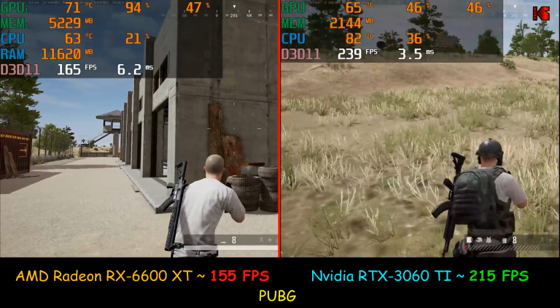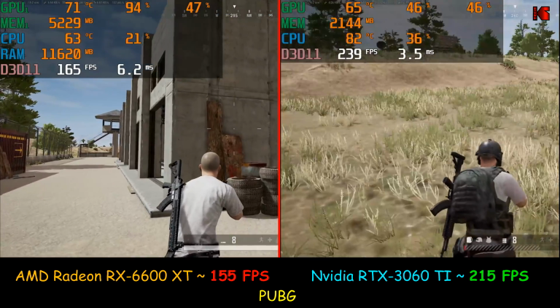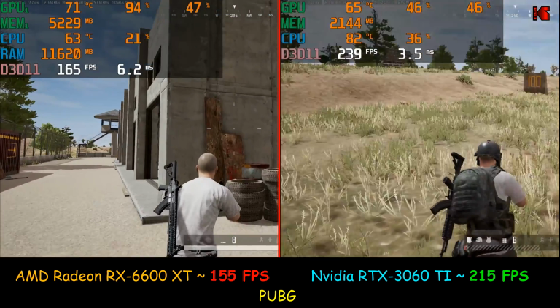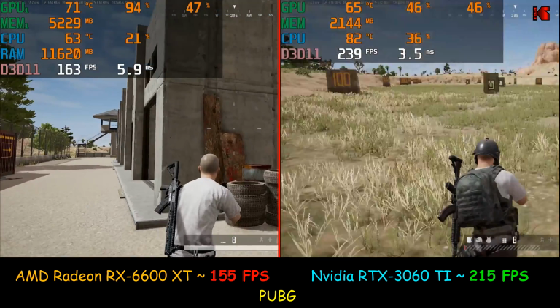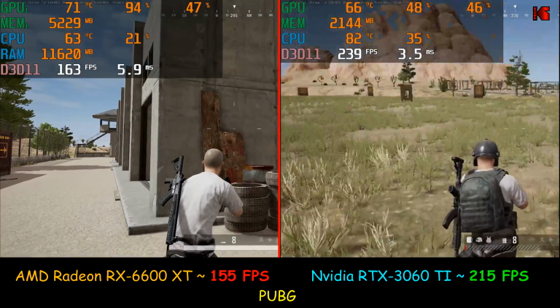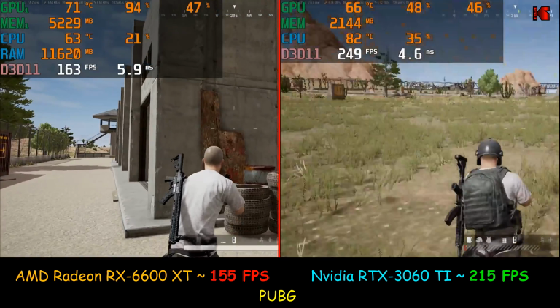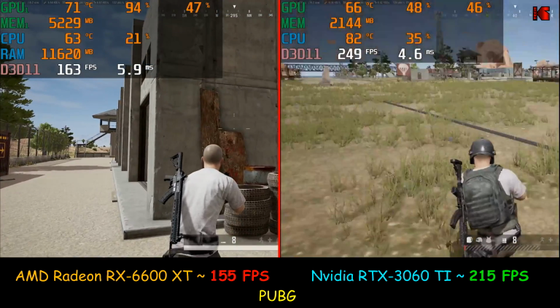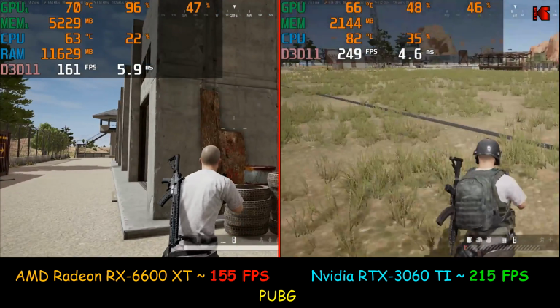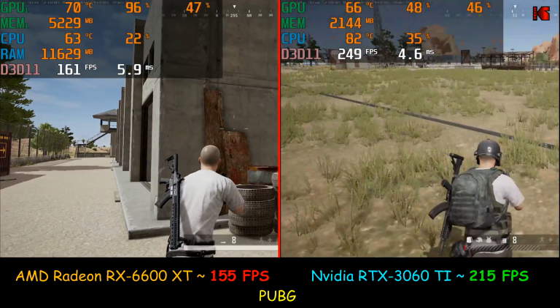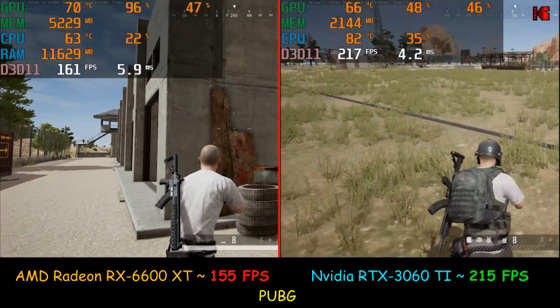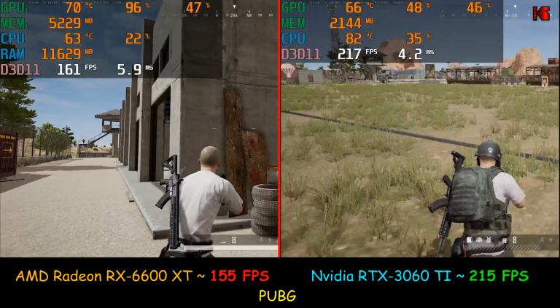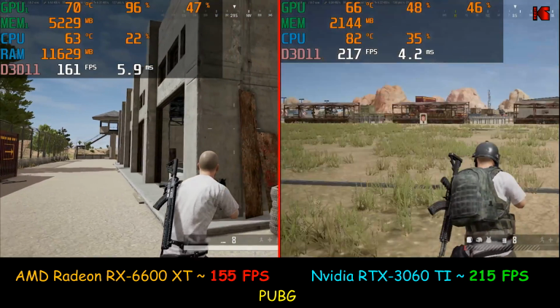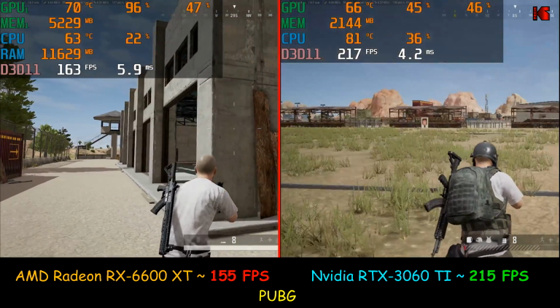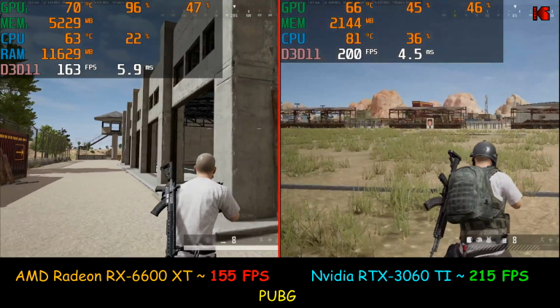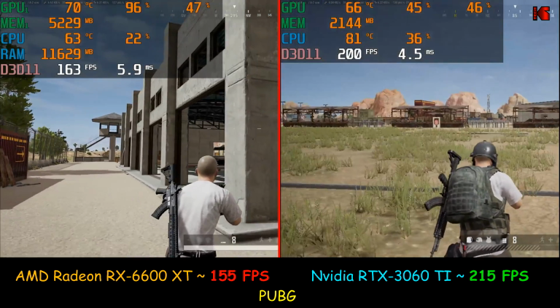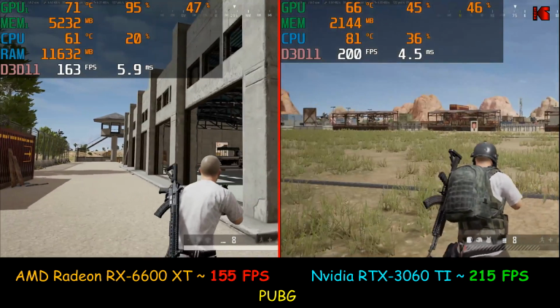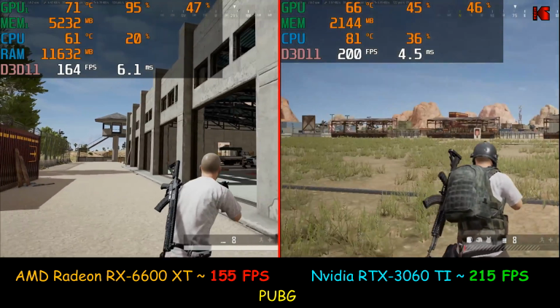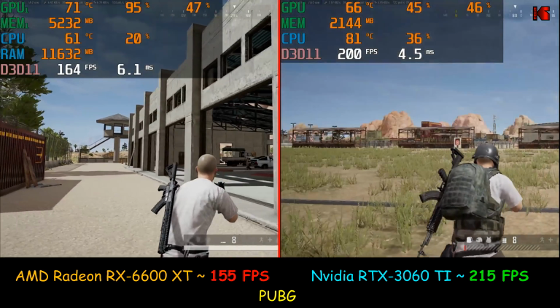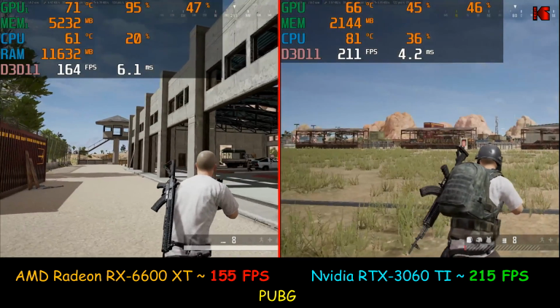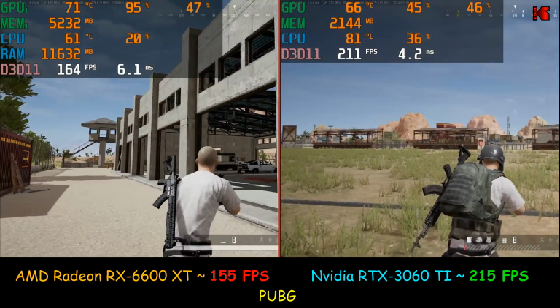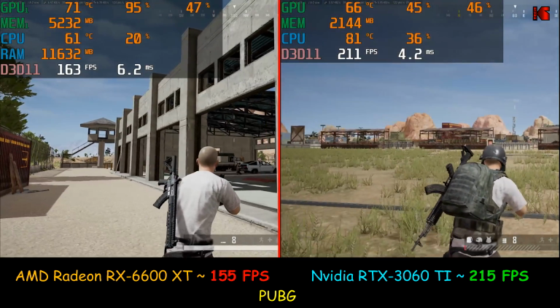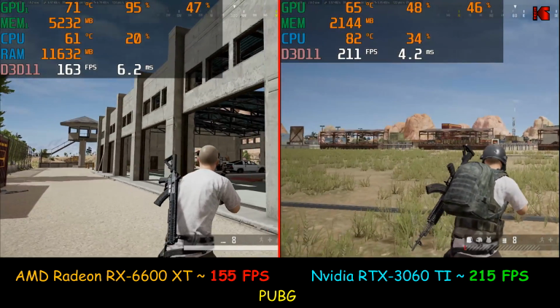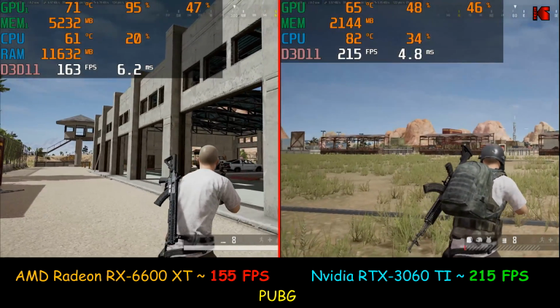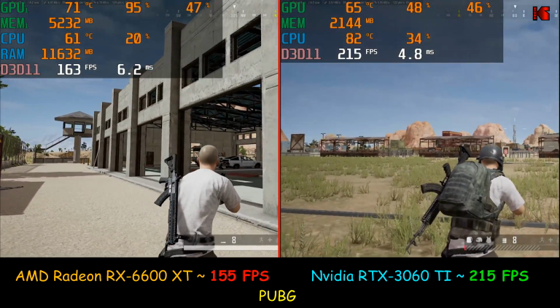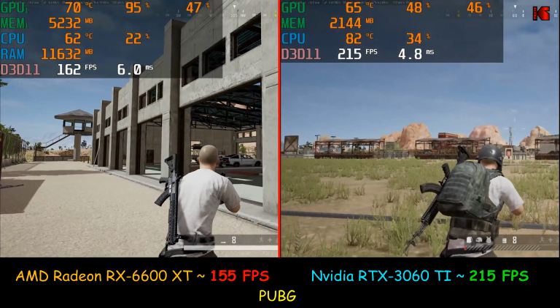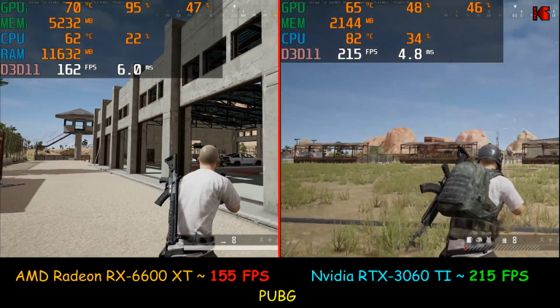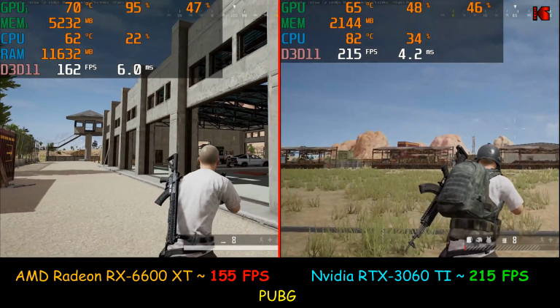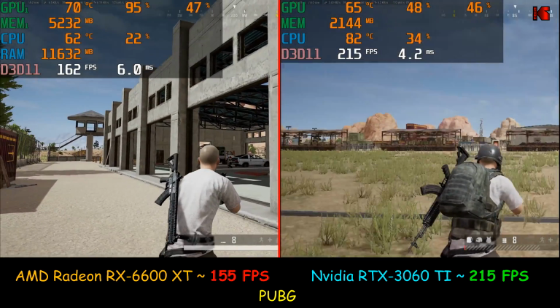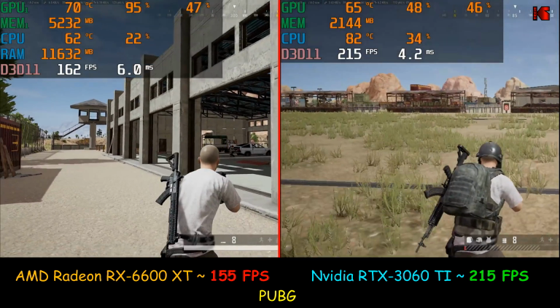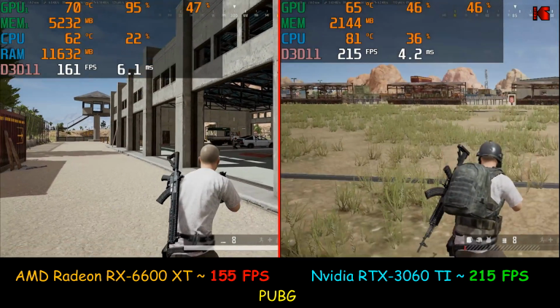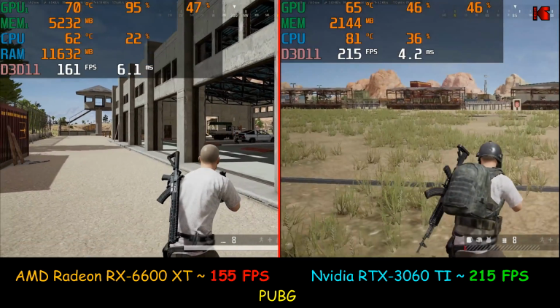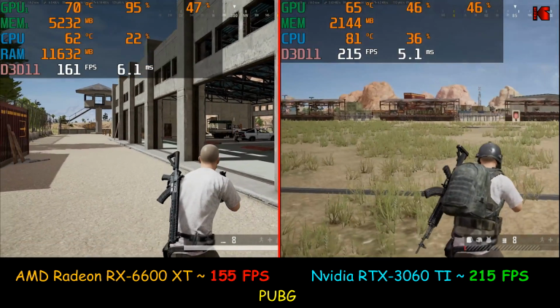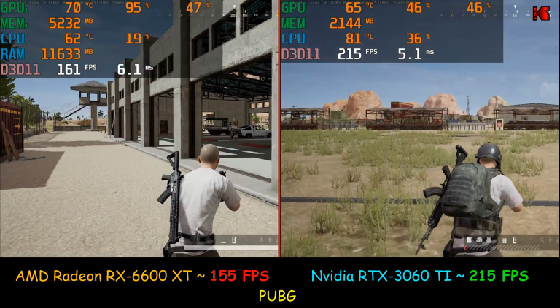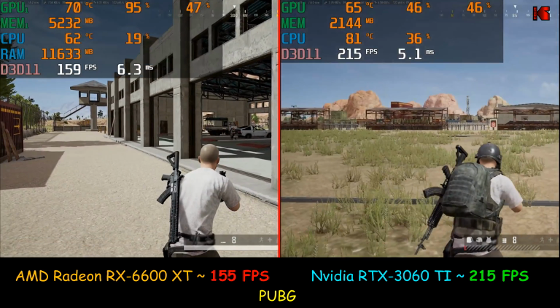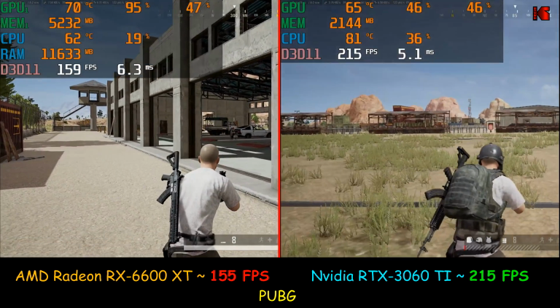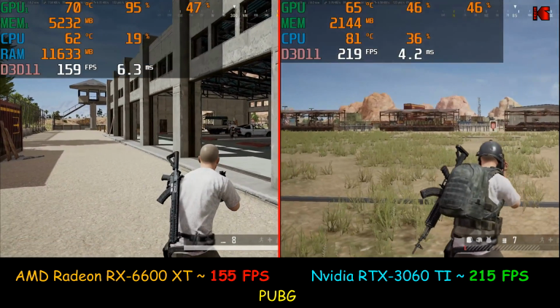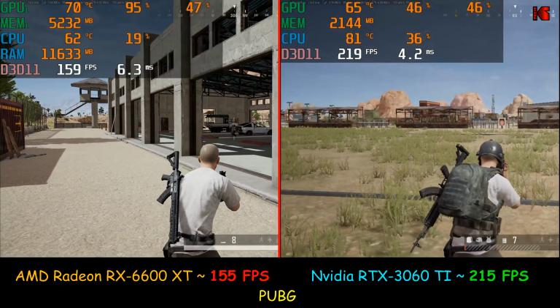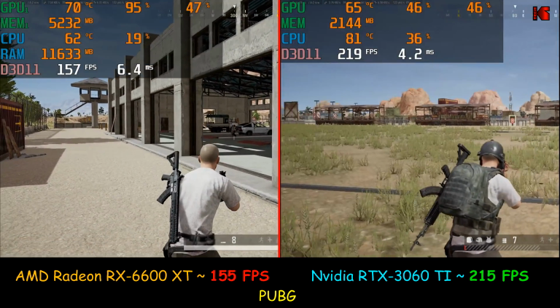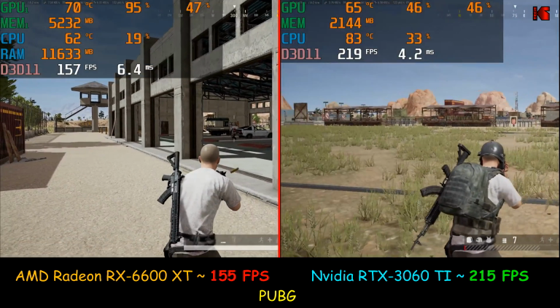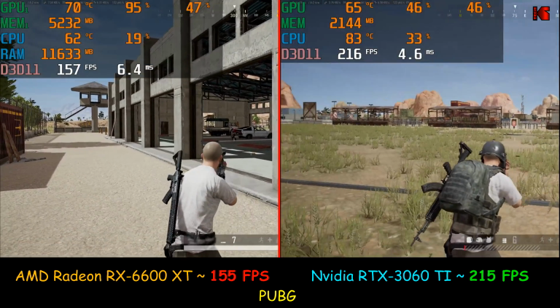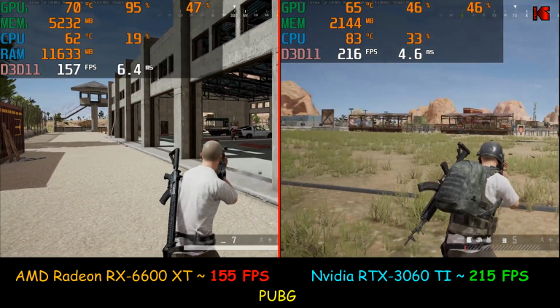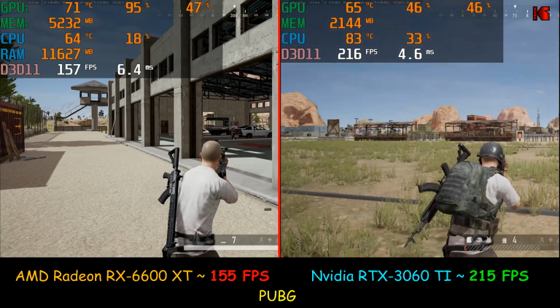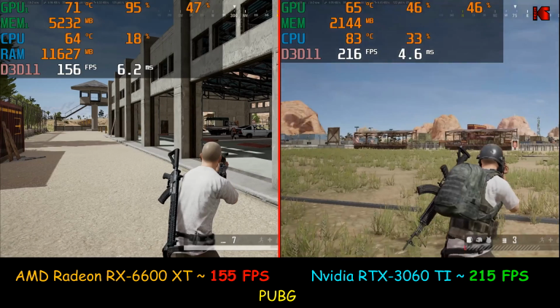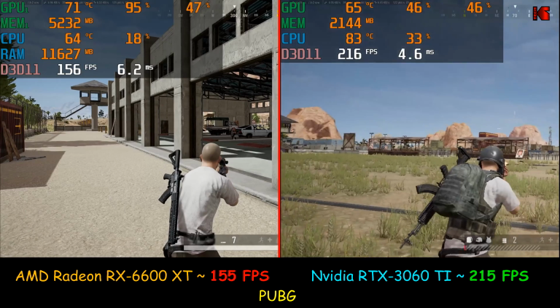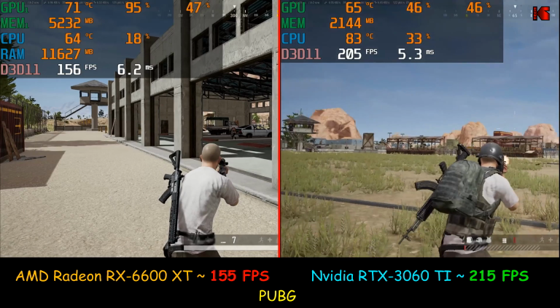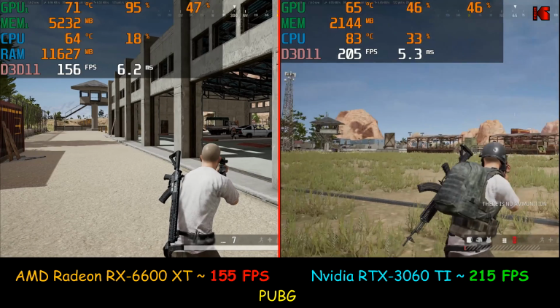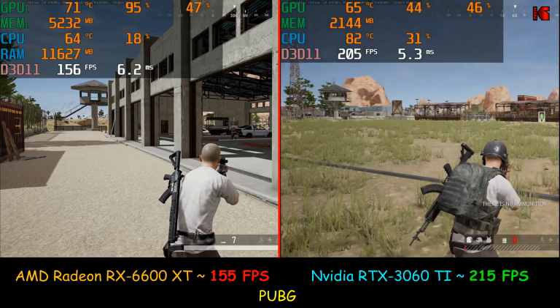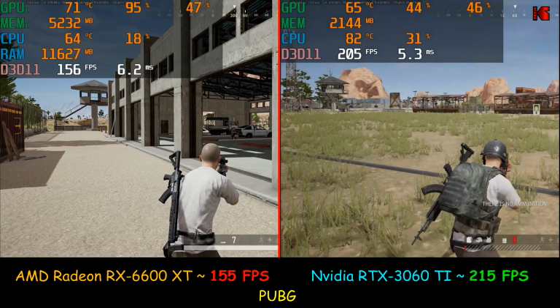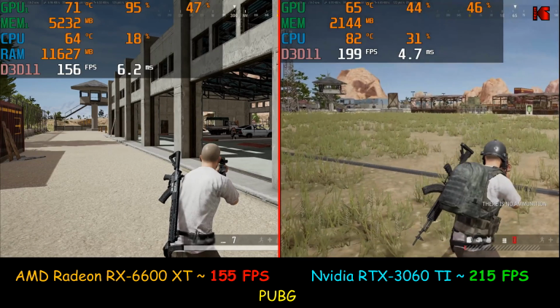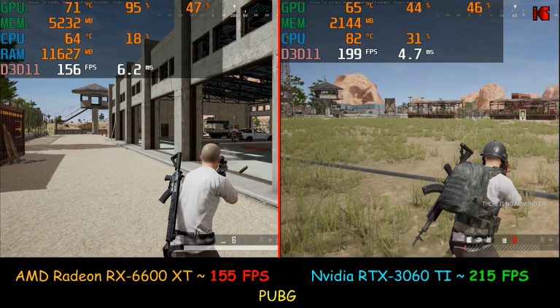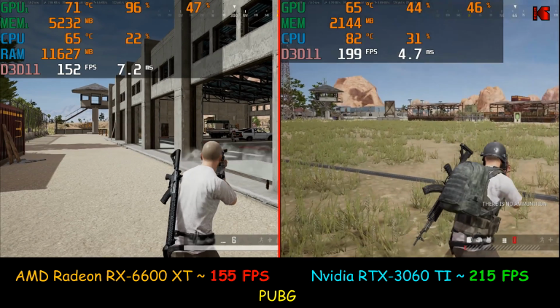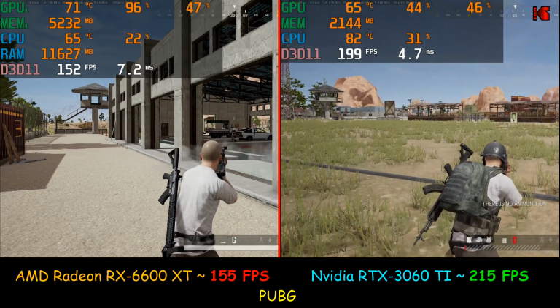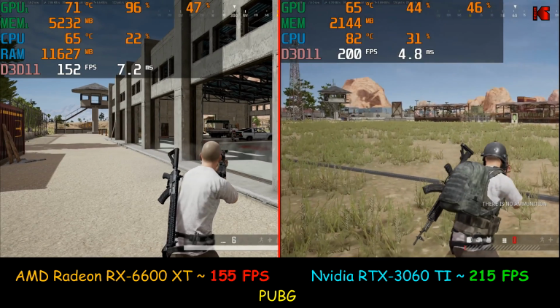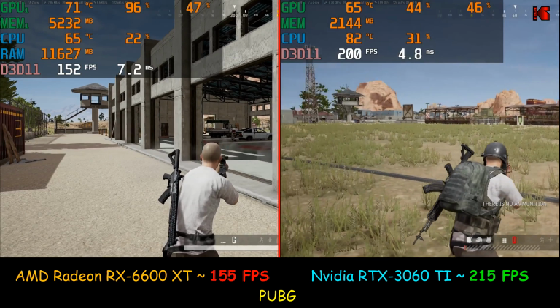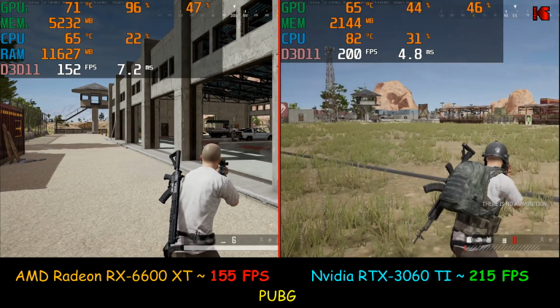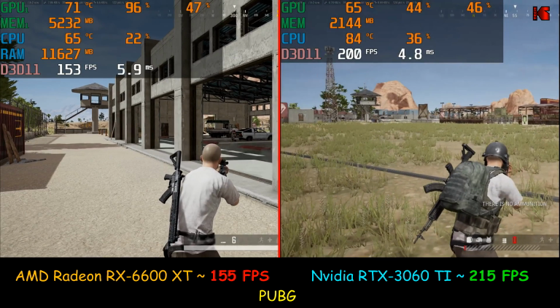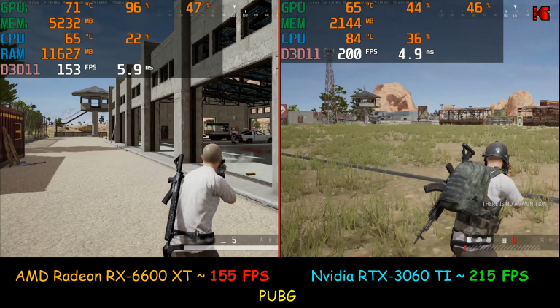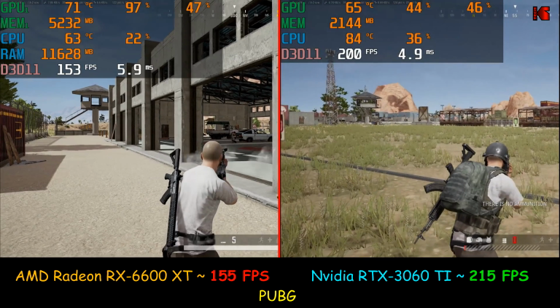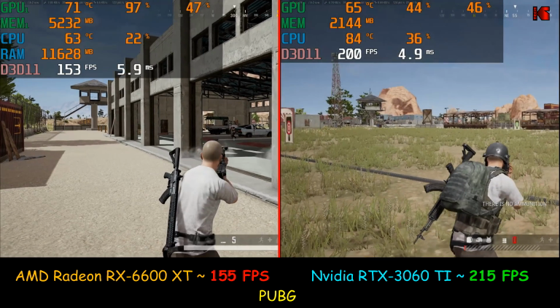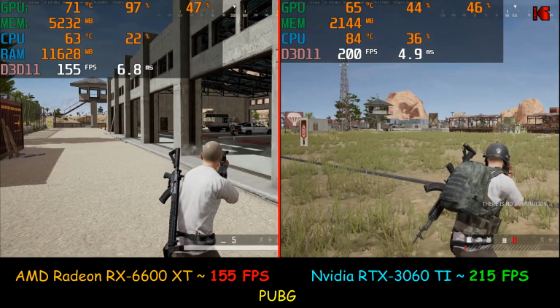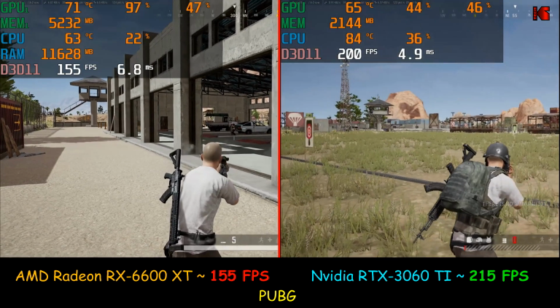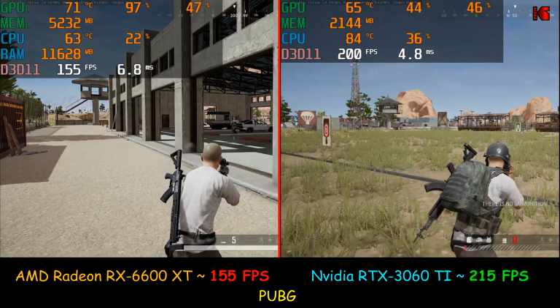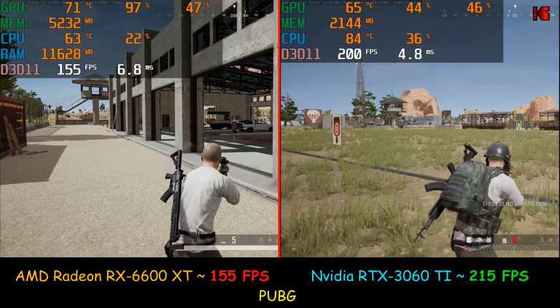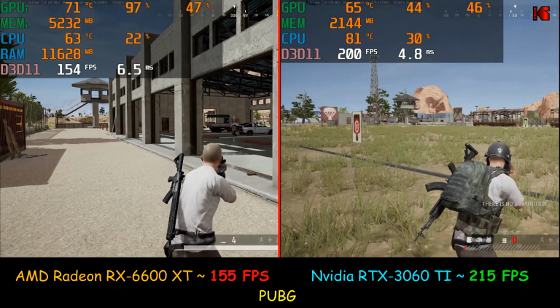By the way, throughout this video the graphical settings in all the games are exactly the same between the two cards, and they were set to the highest level.